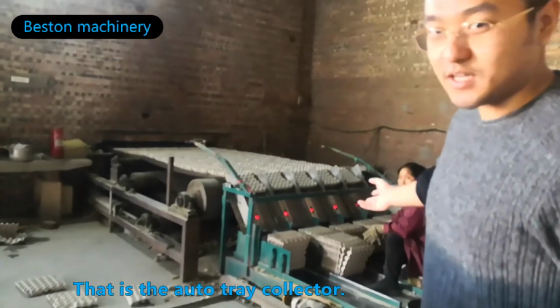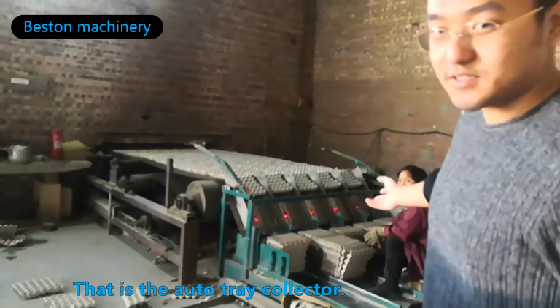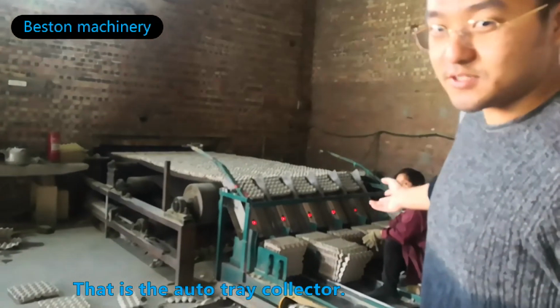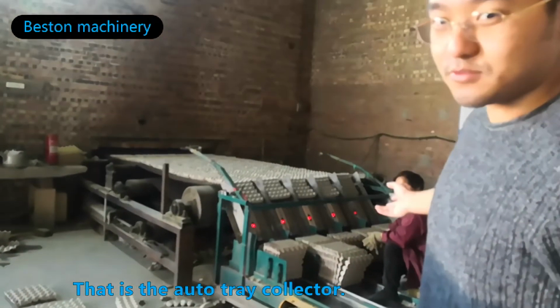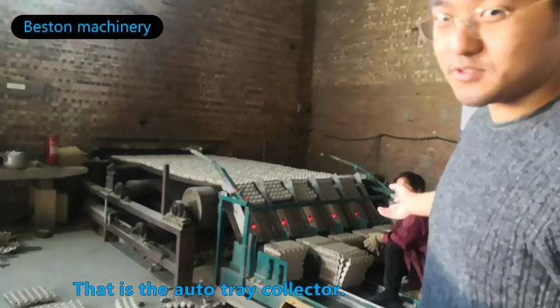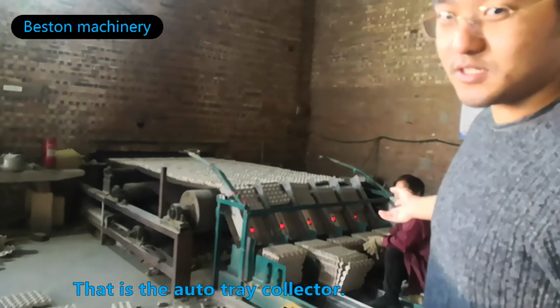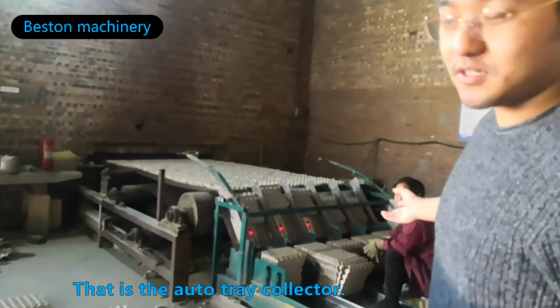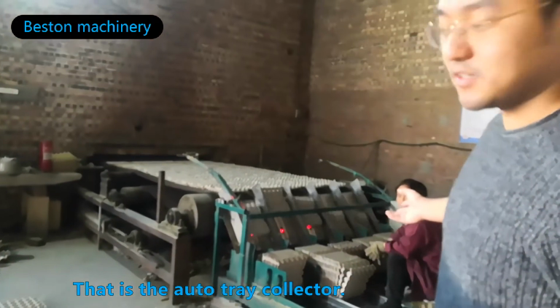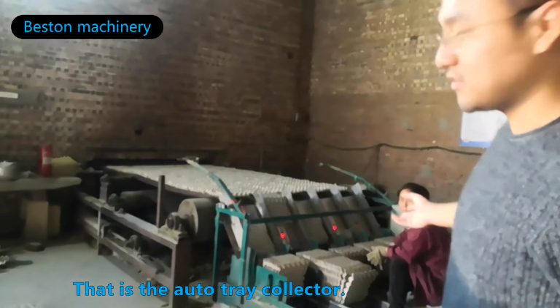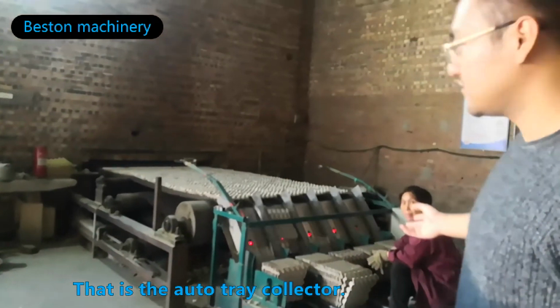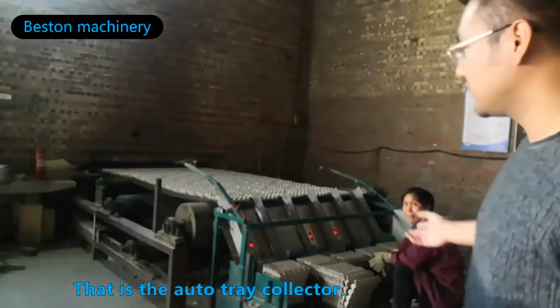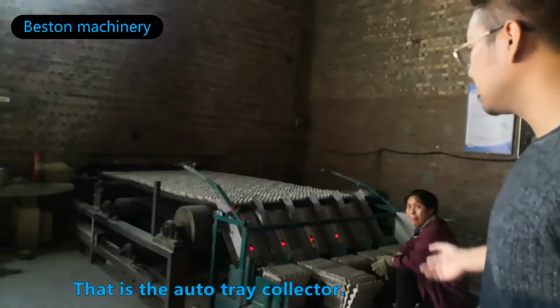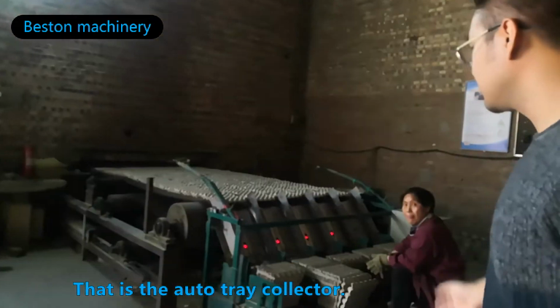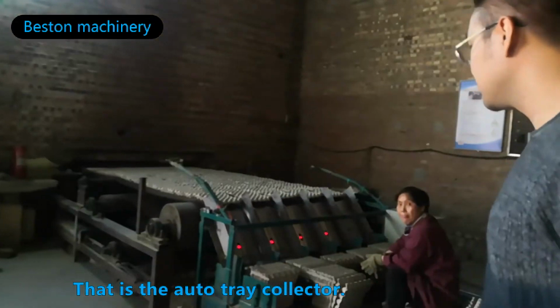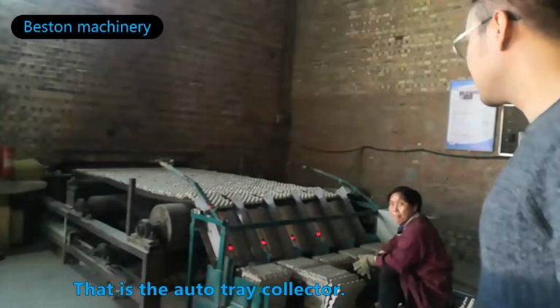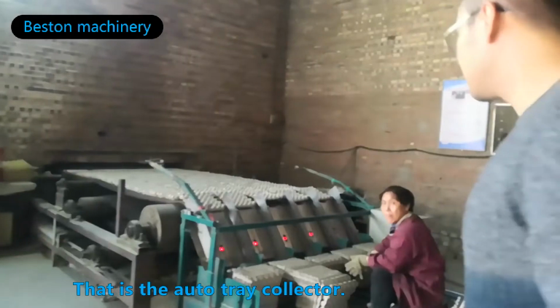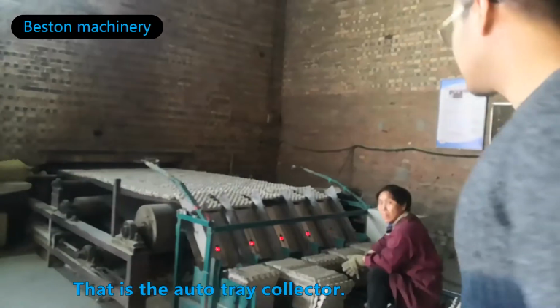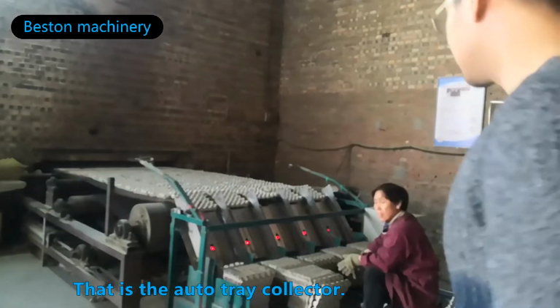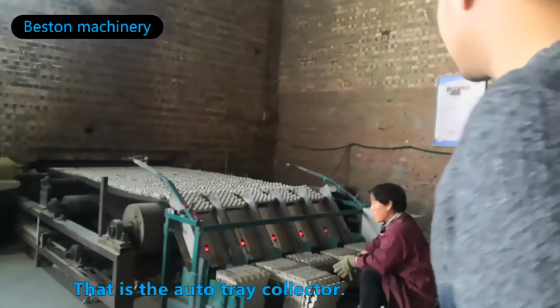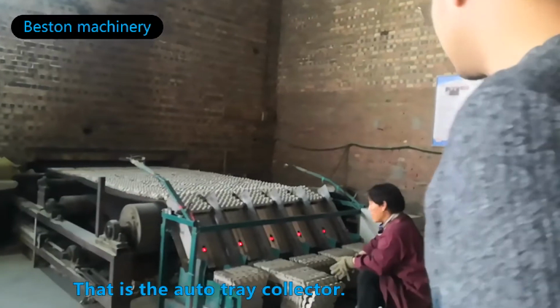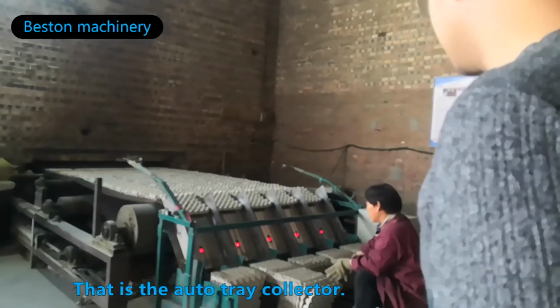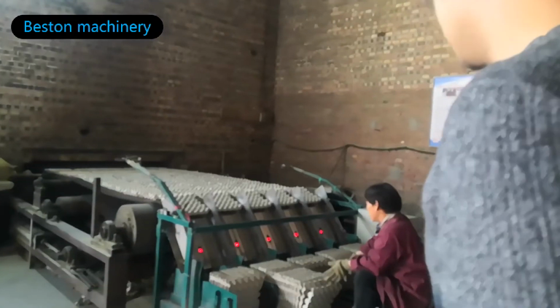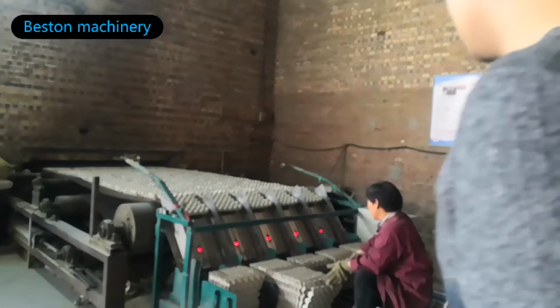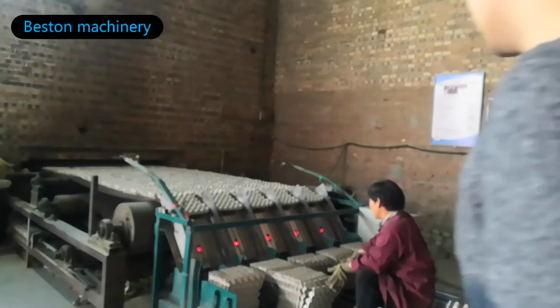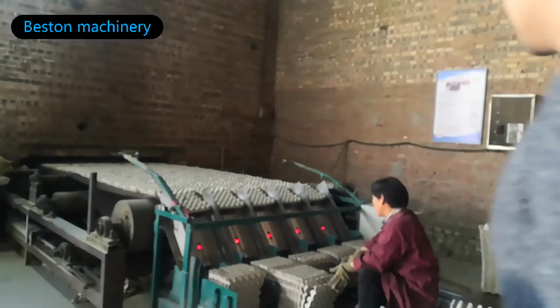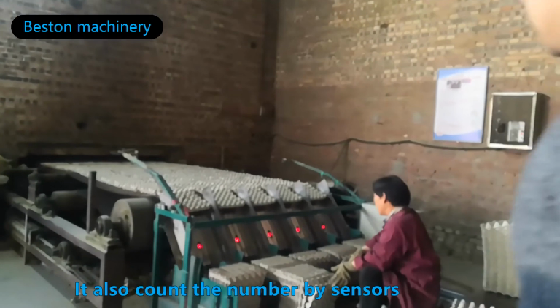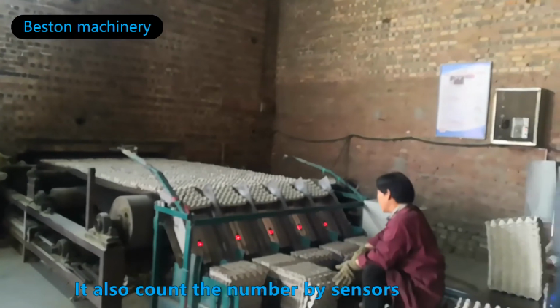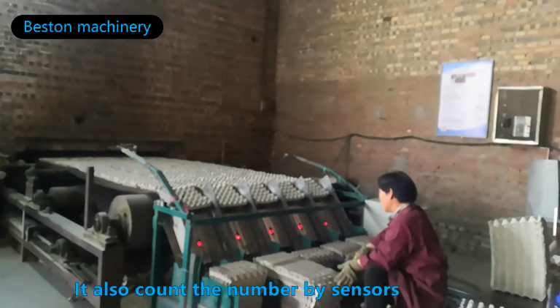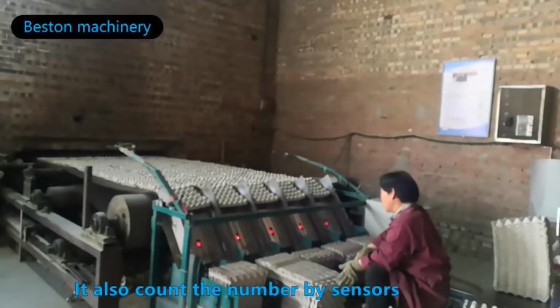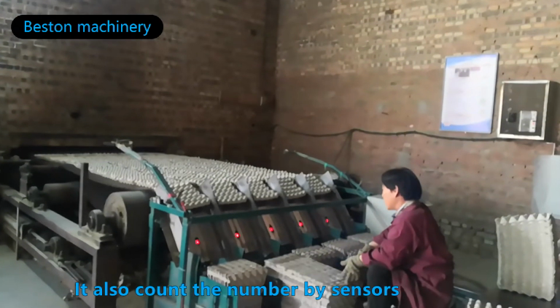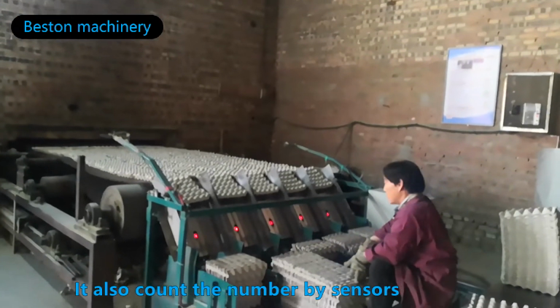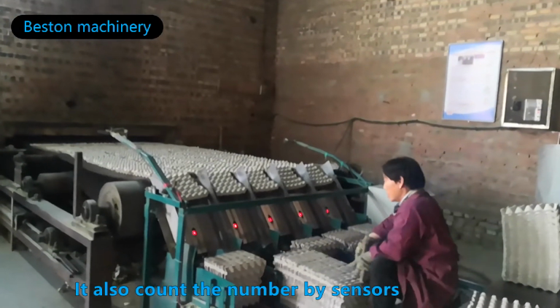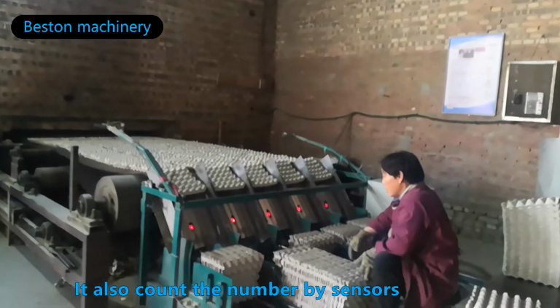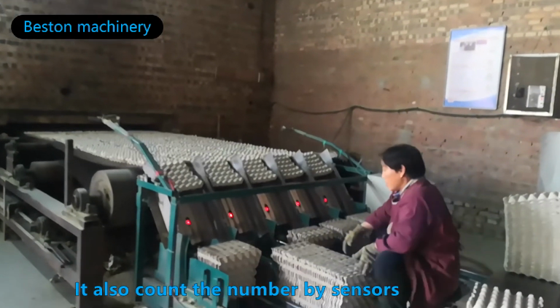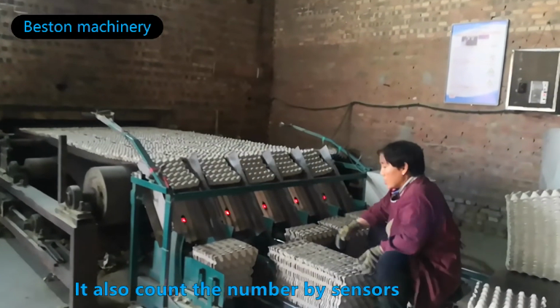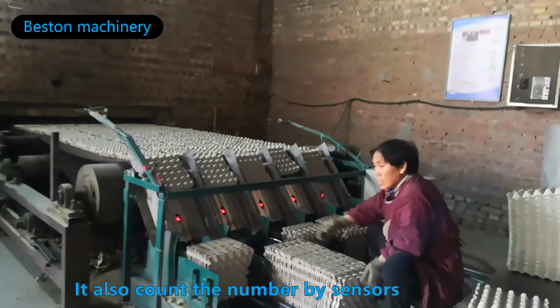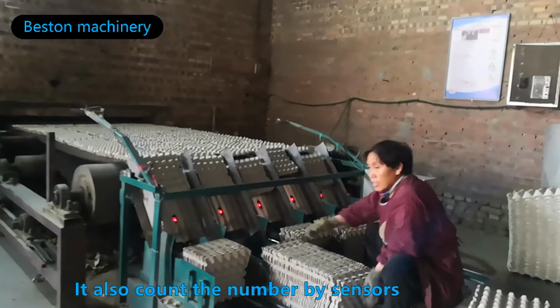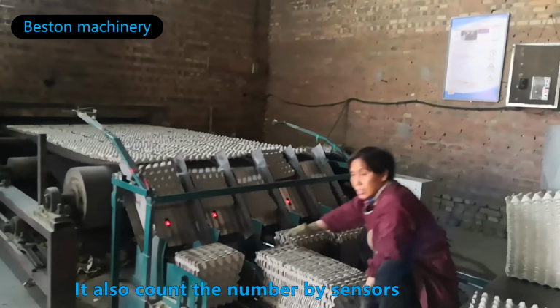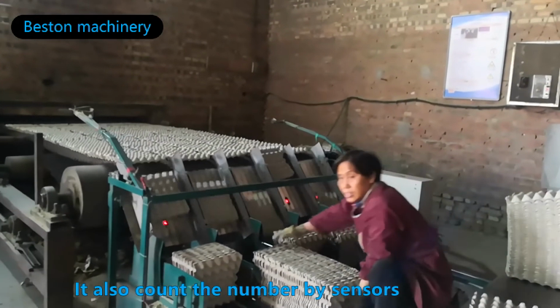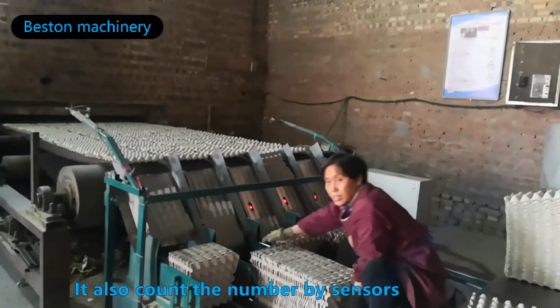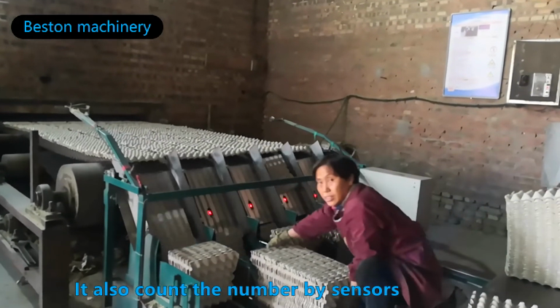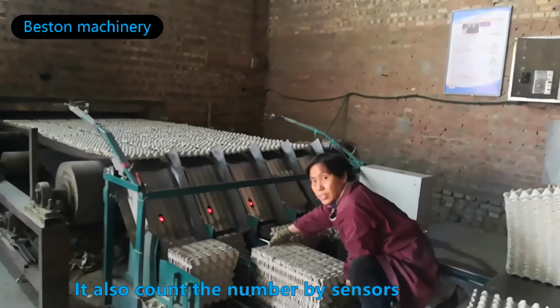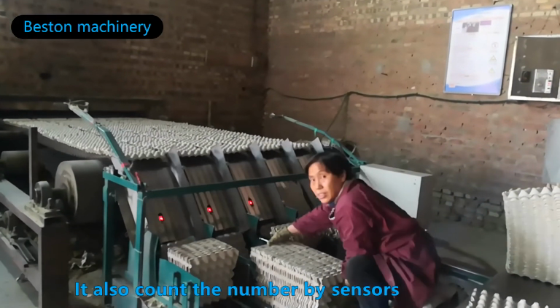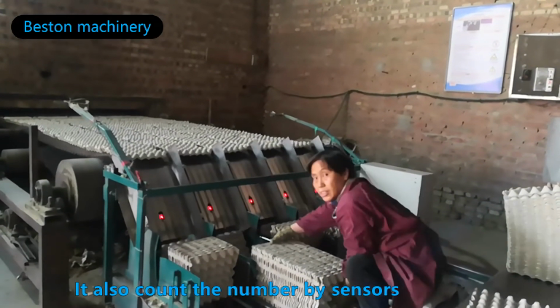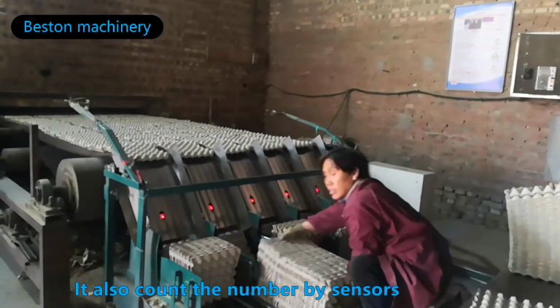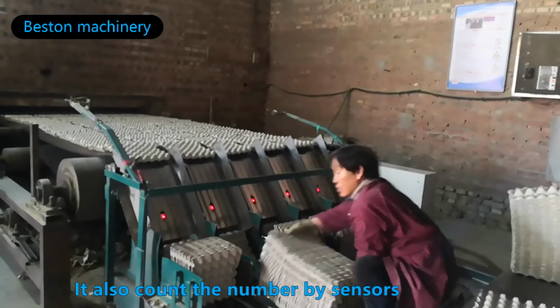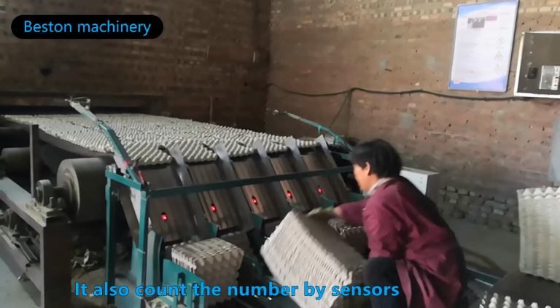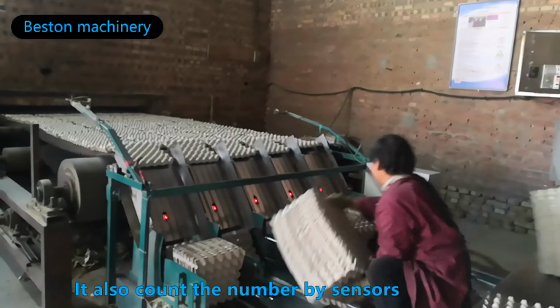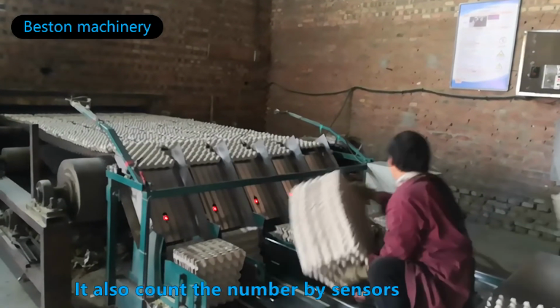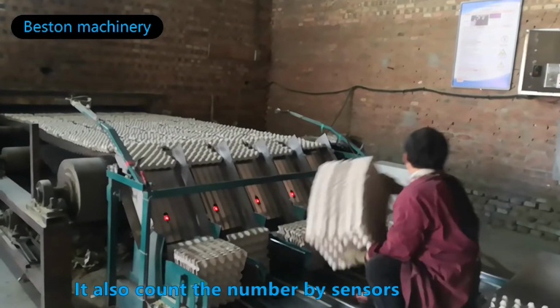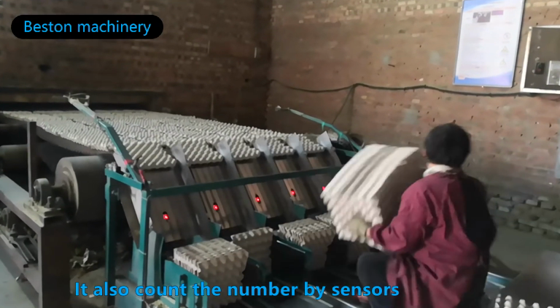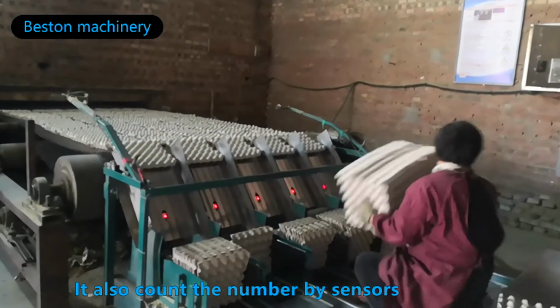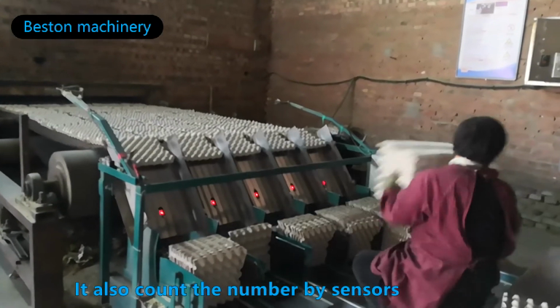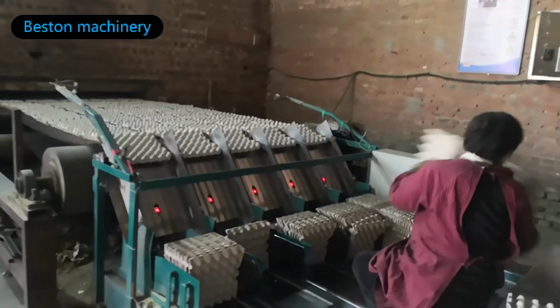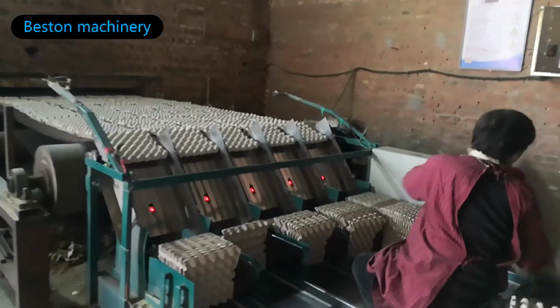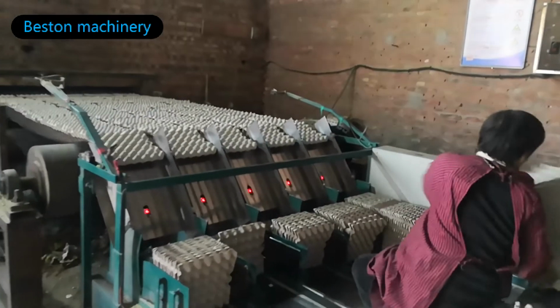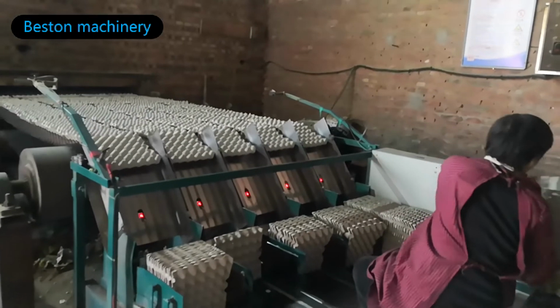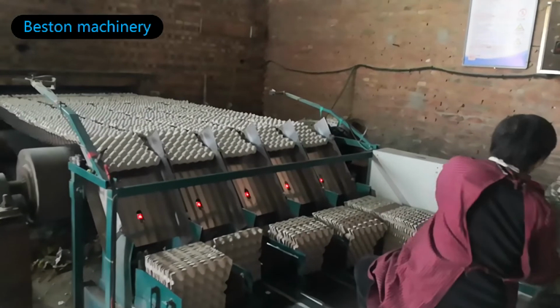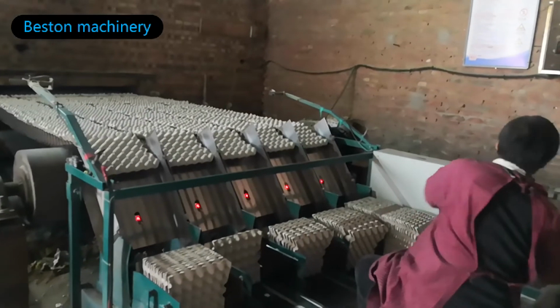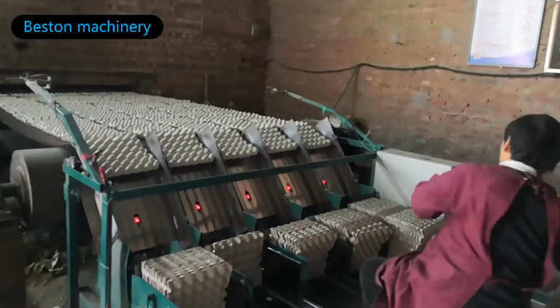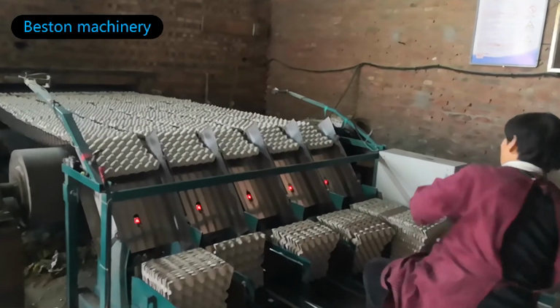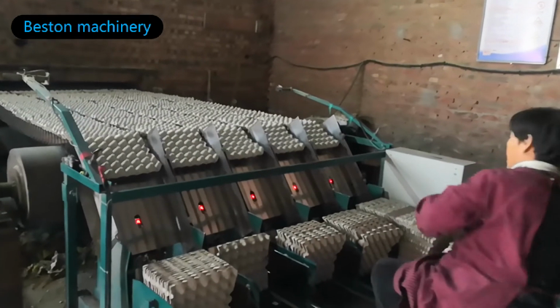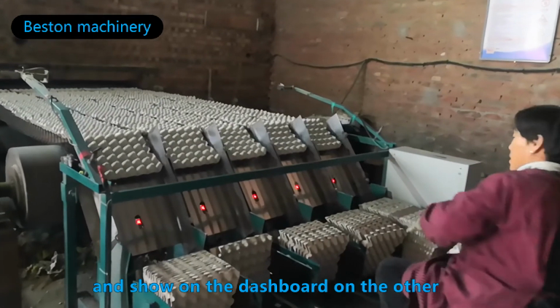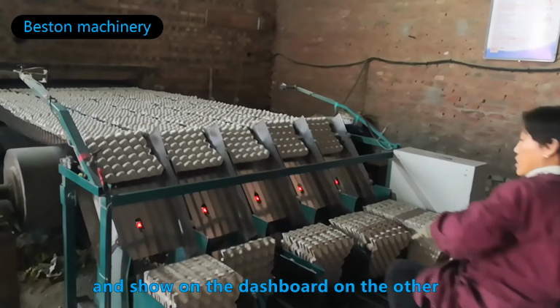This is the automated collector. It also counts the number by the sensors and shows it on the dashboard on the other side.